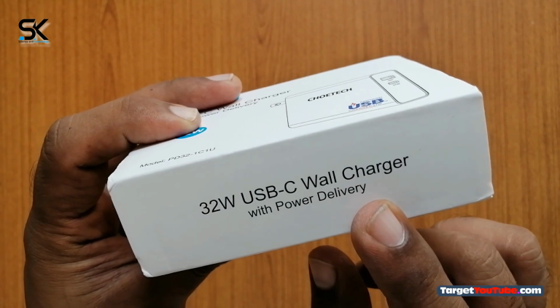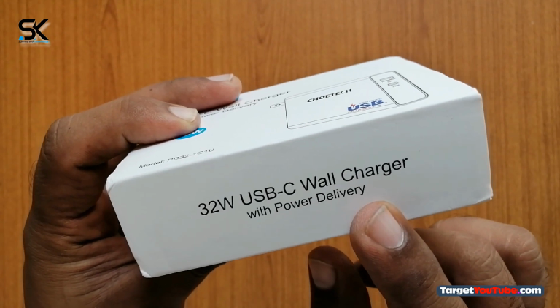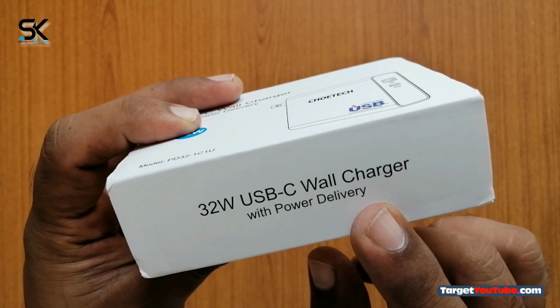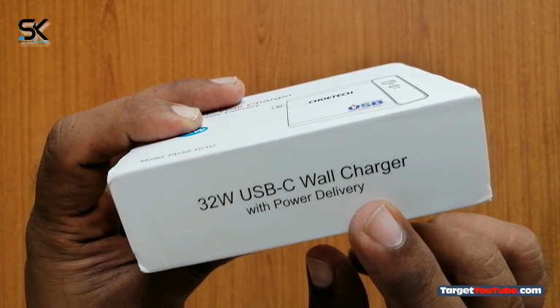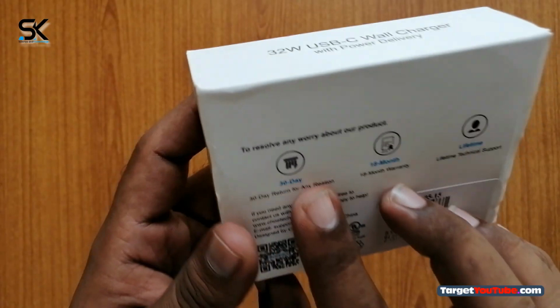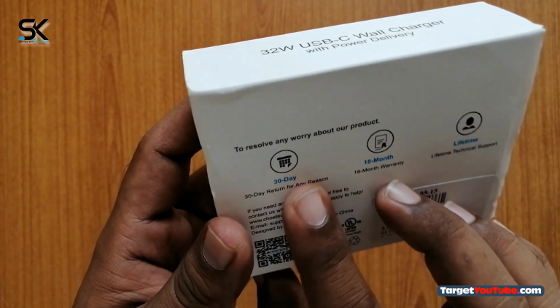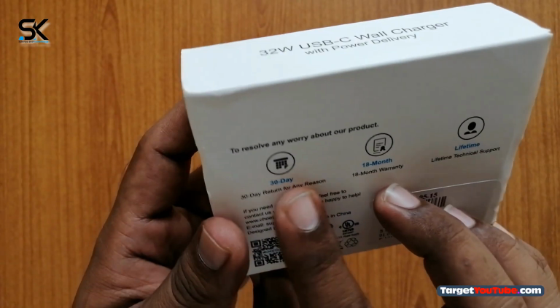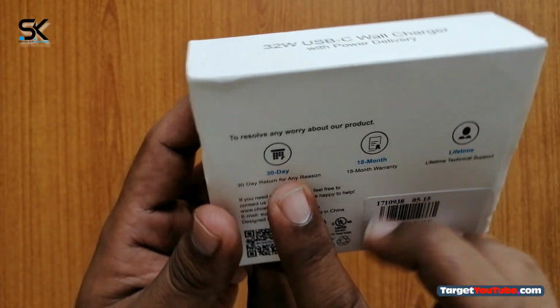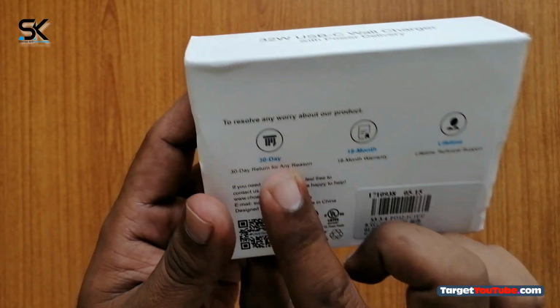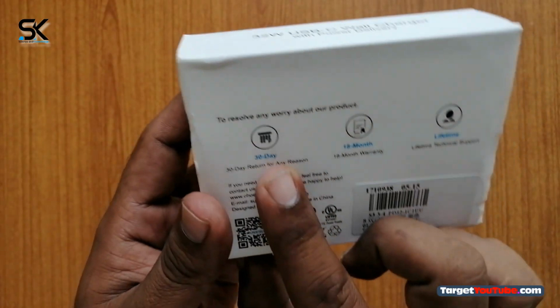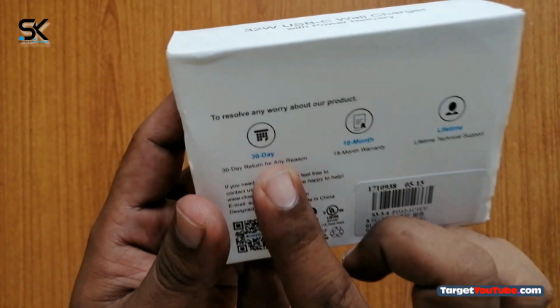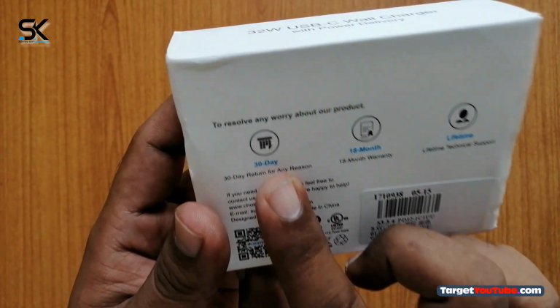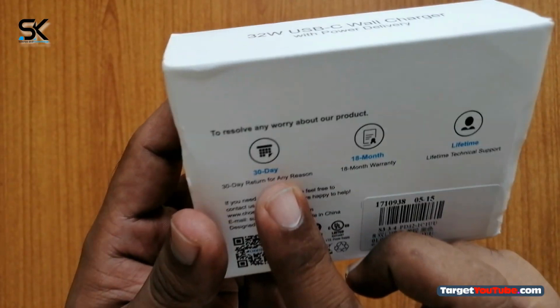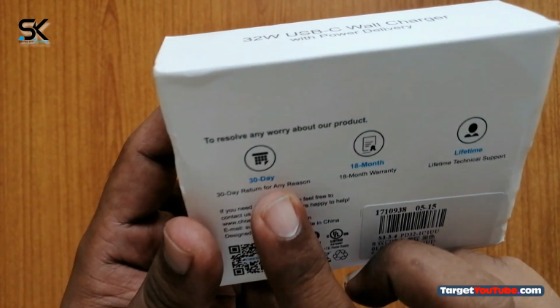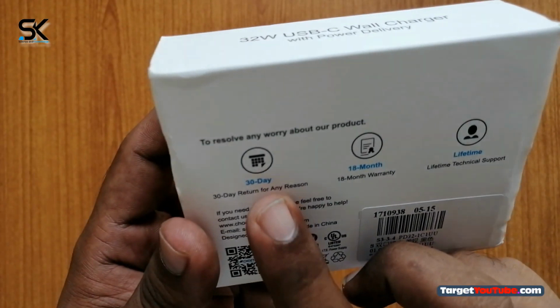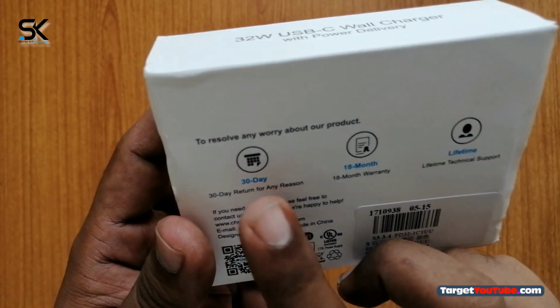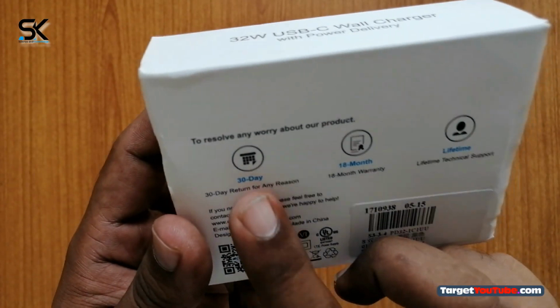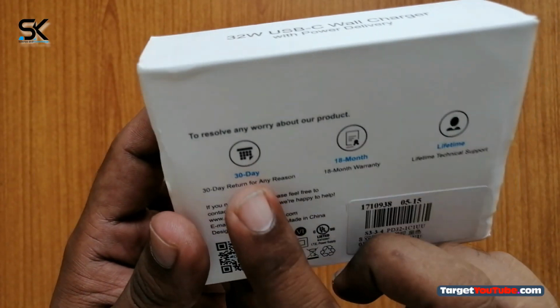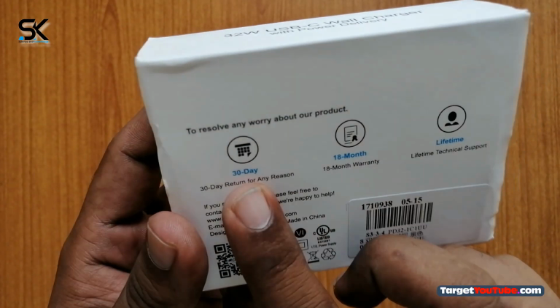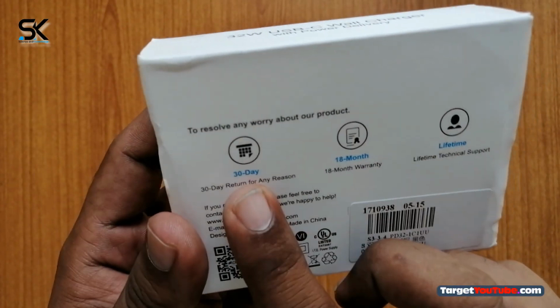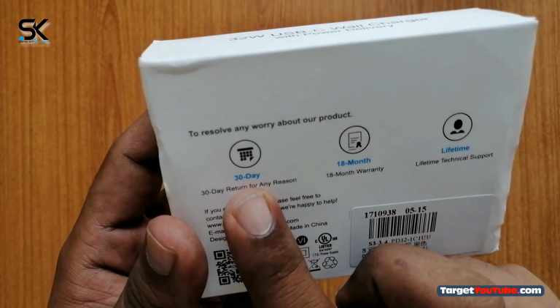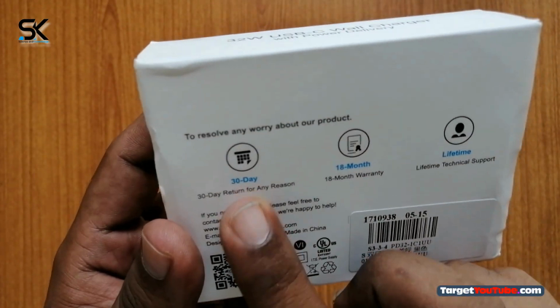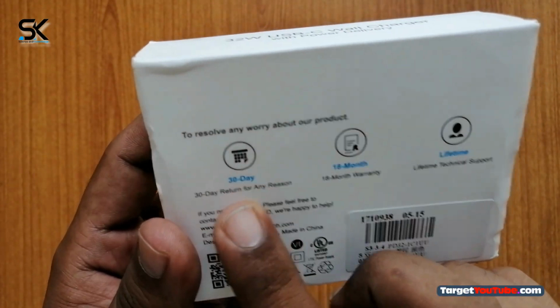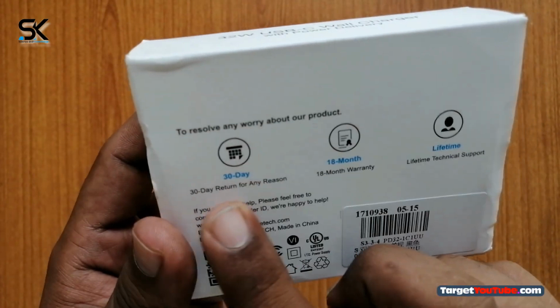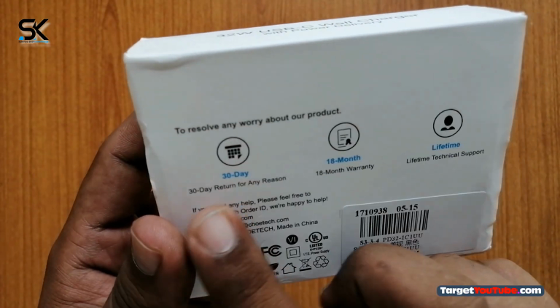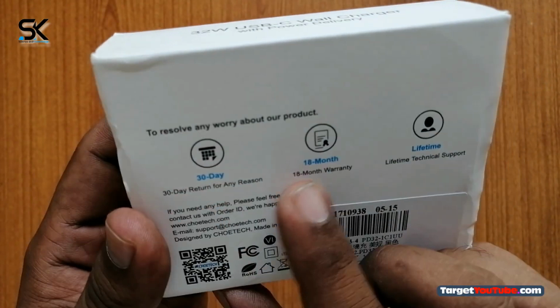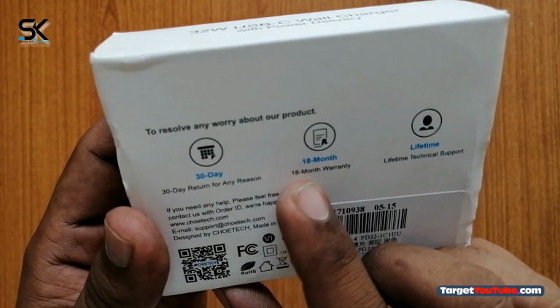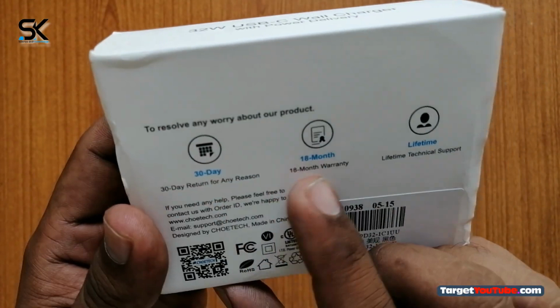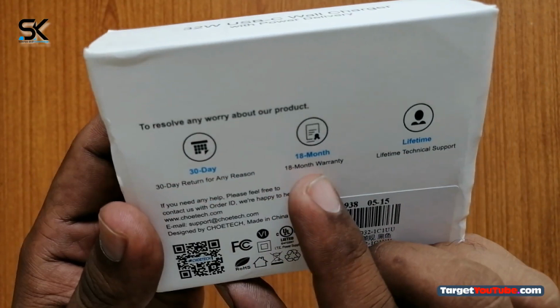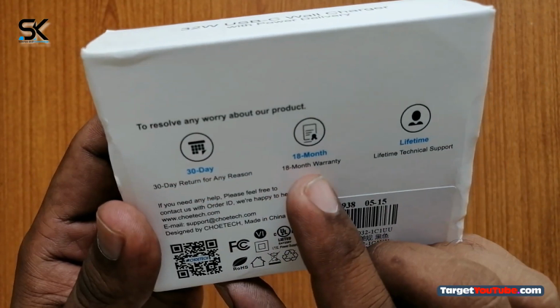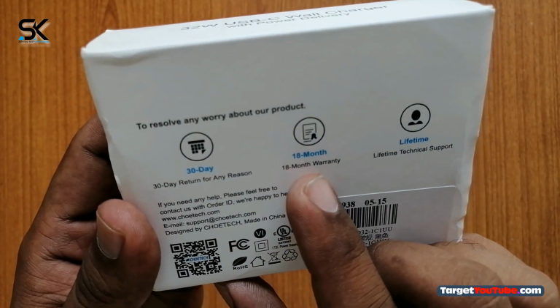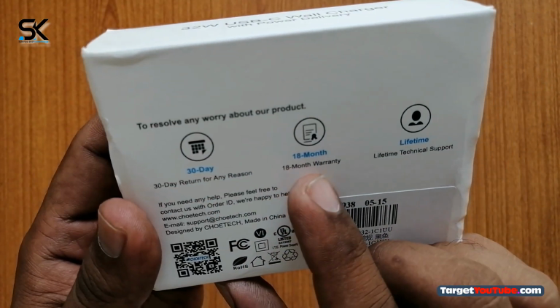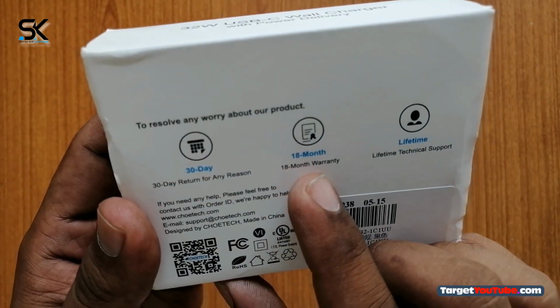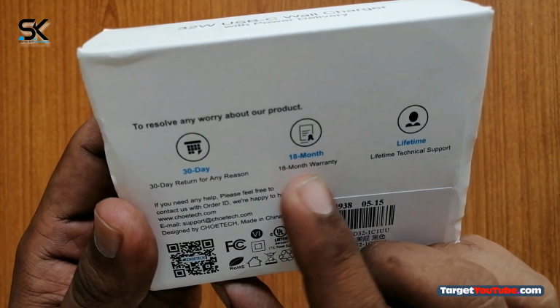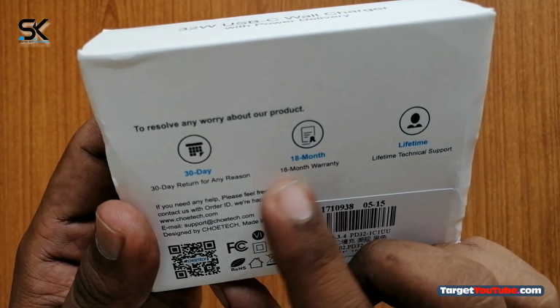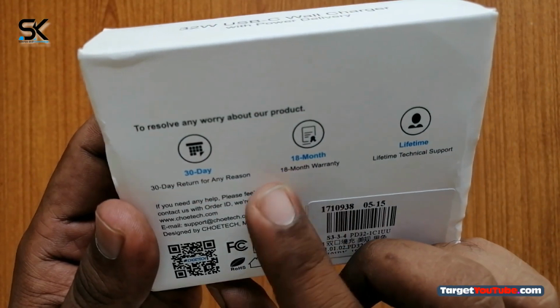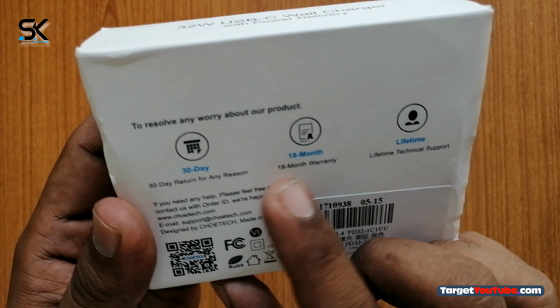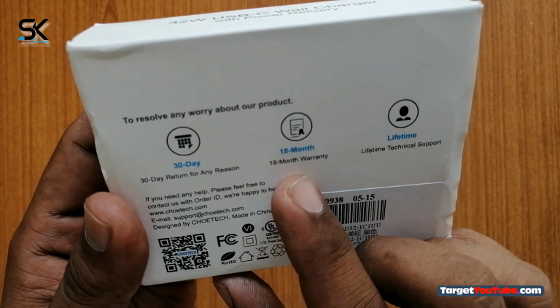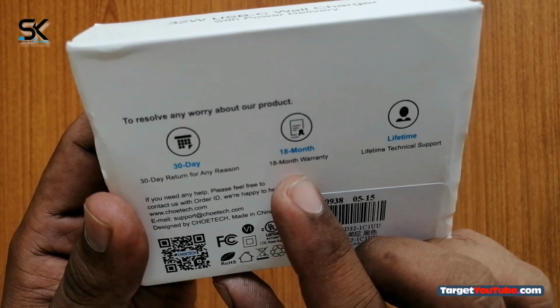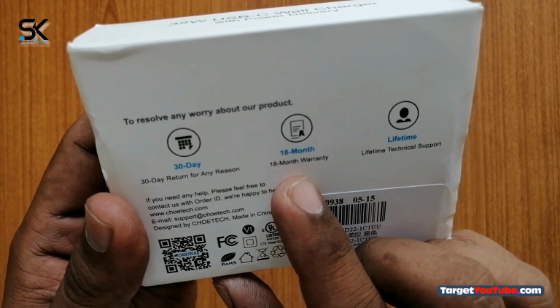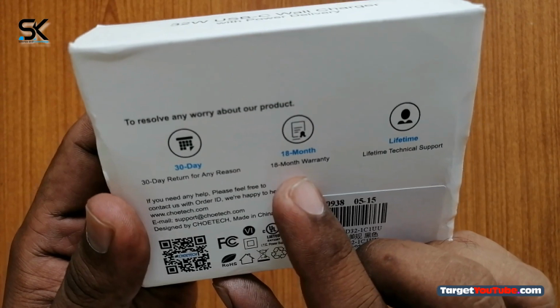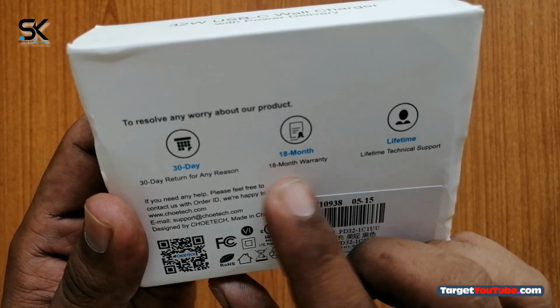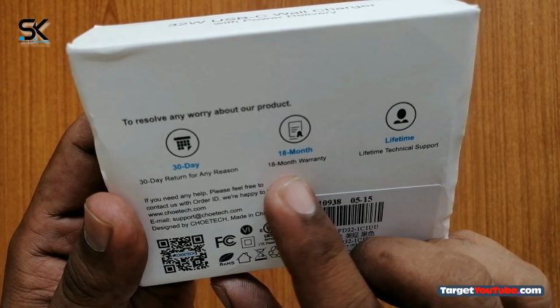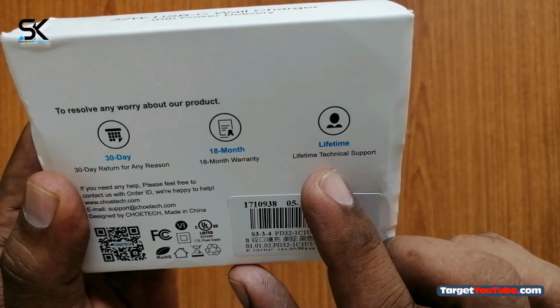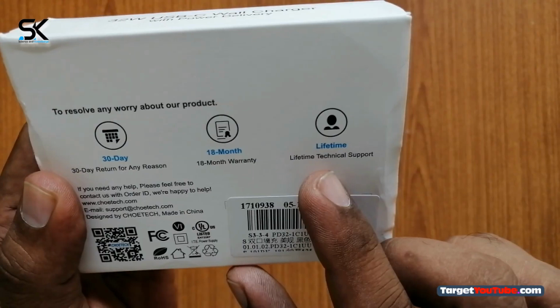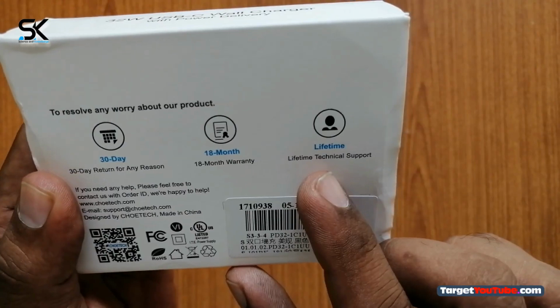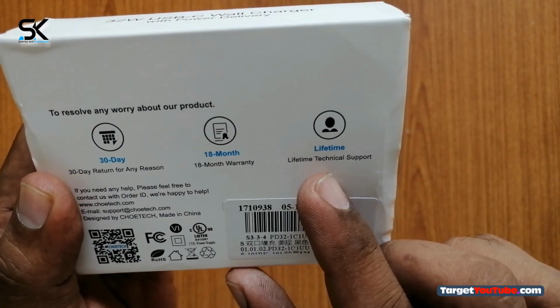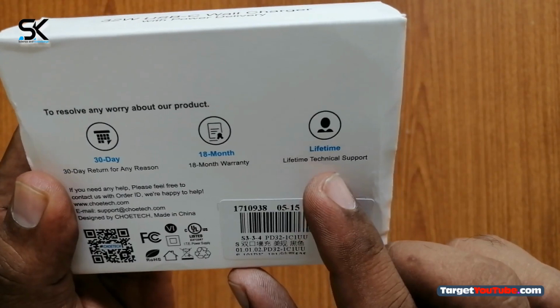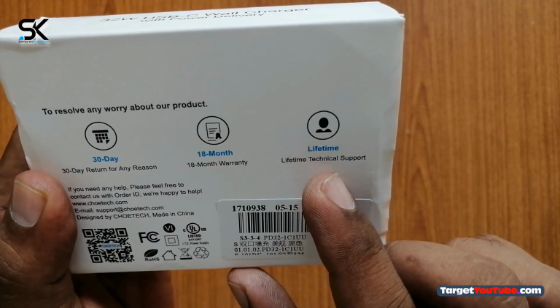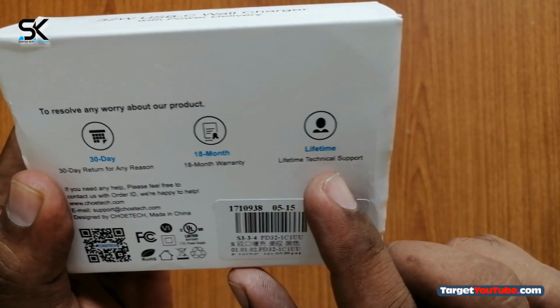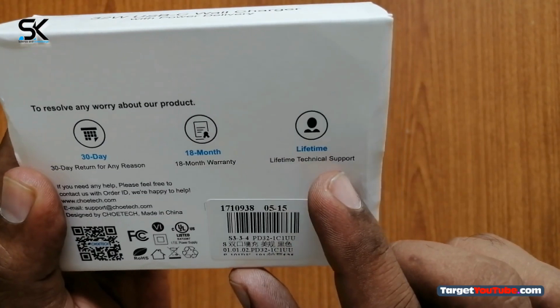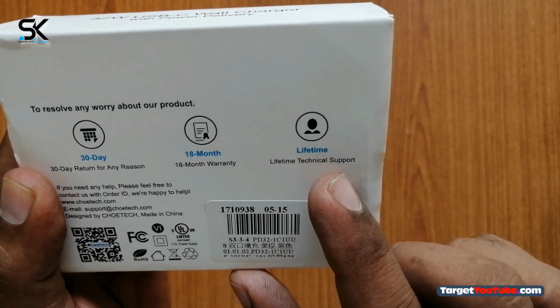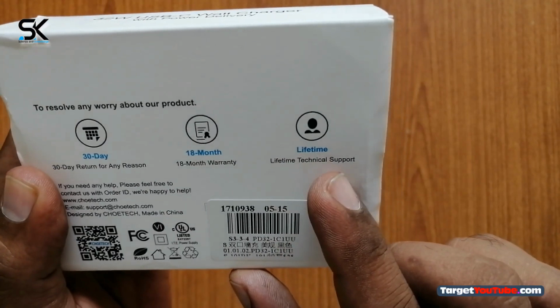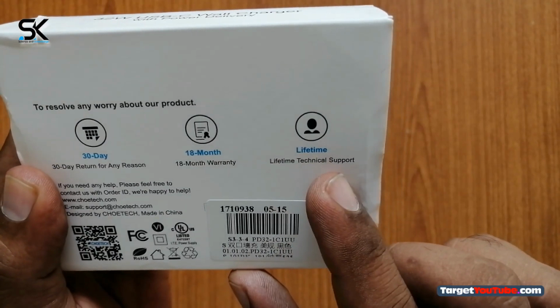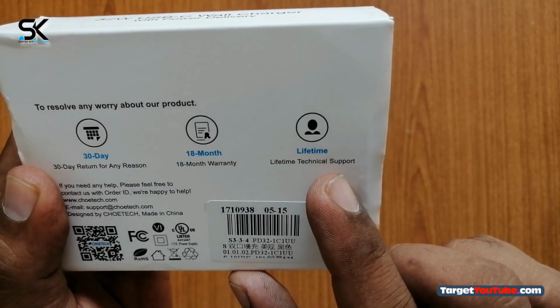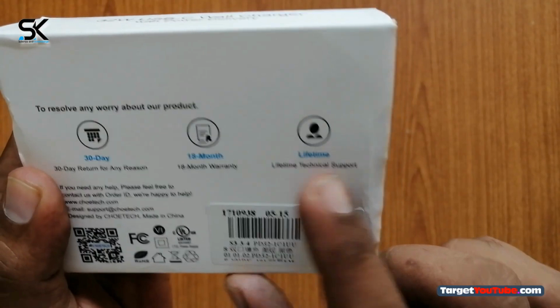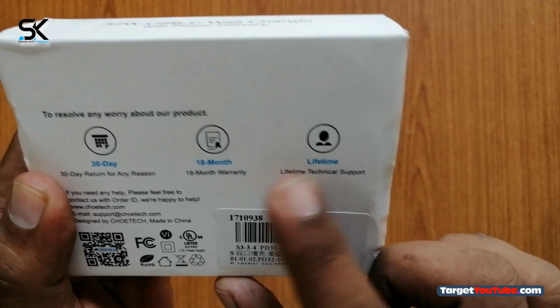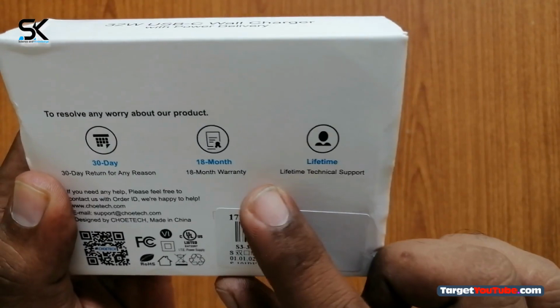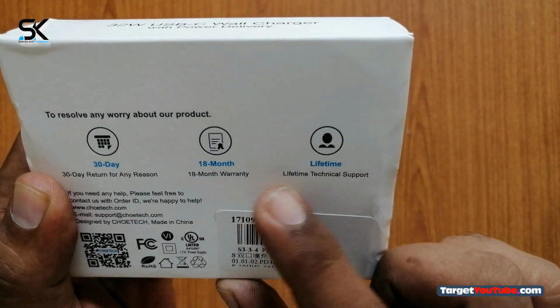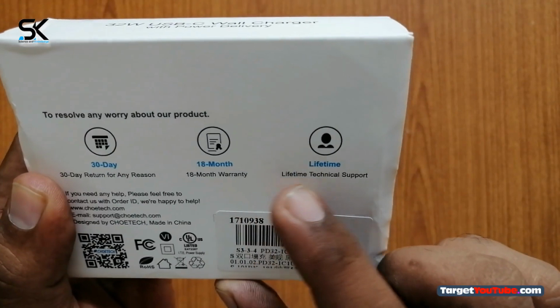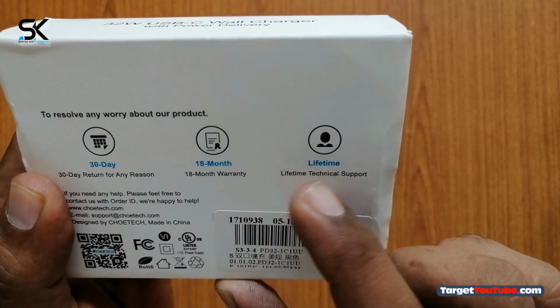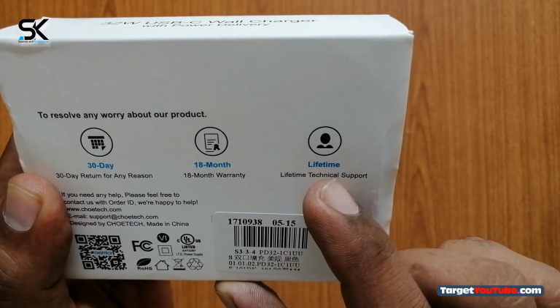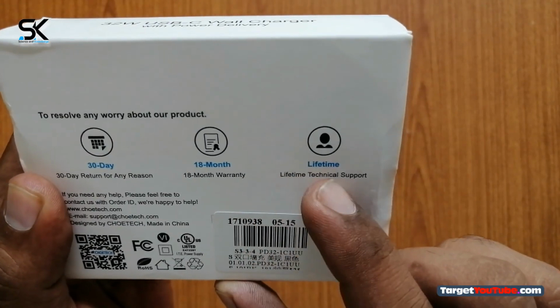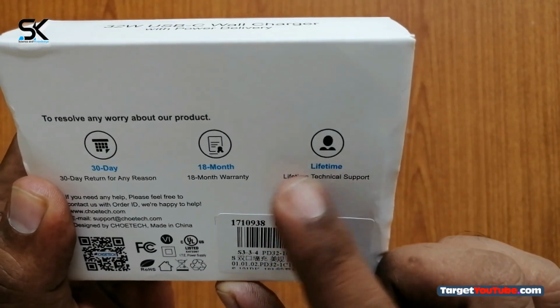30-day return for any reason, 18 months warranty — wow! — and lifetime technical support. That's great.